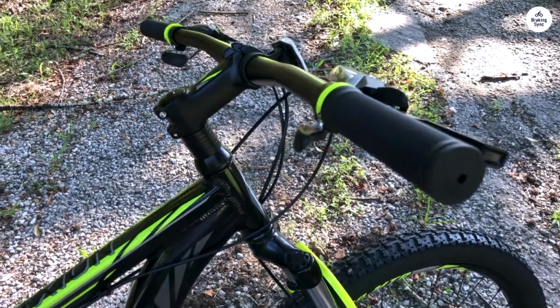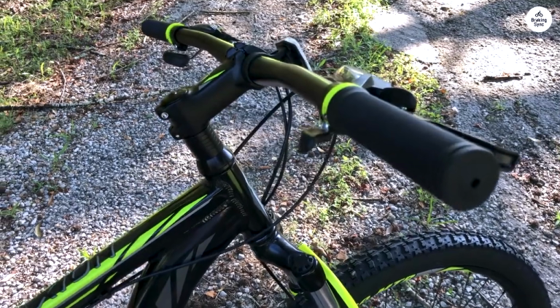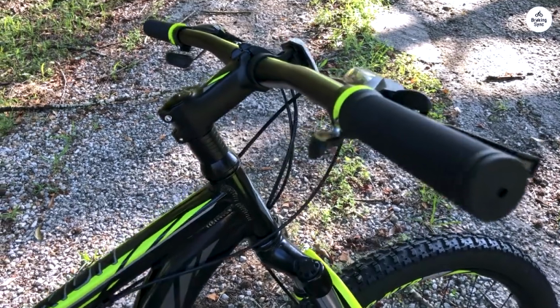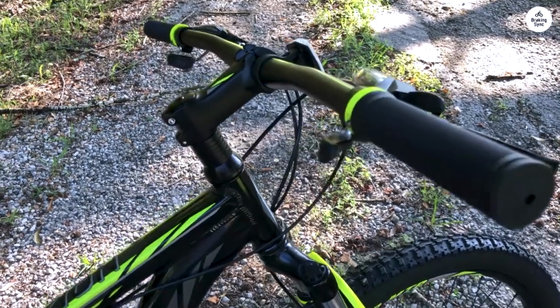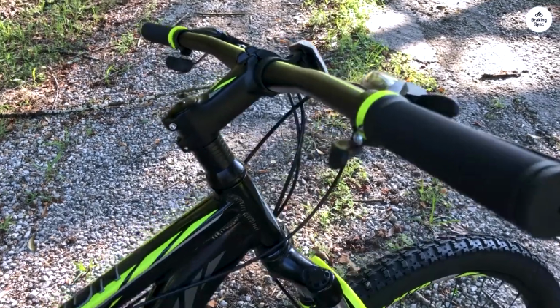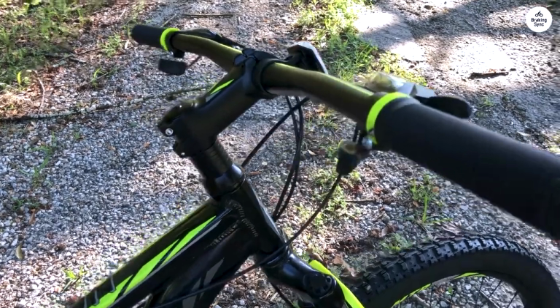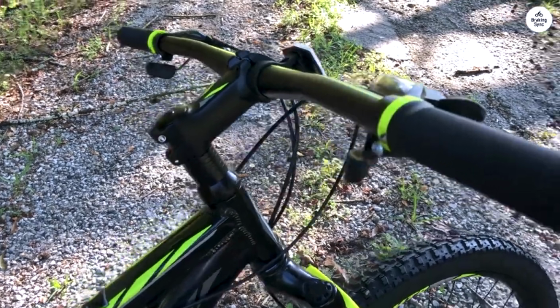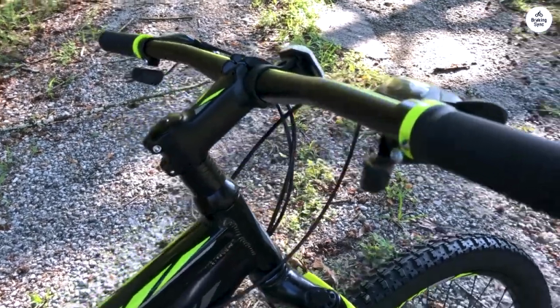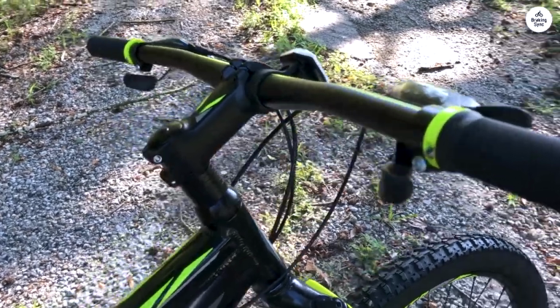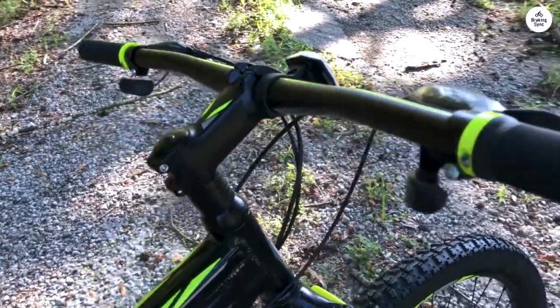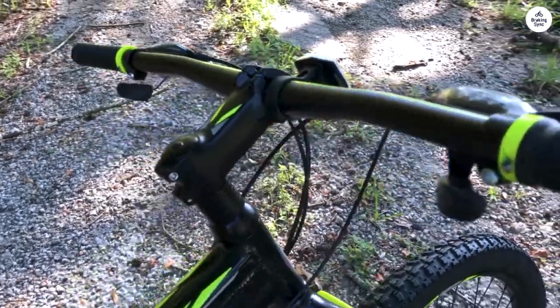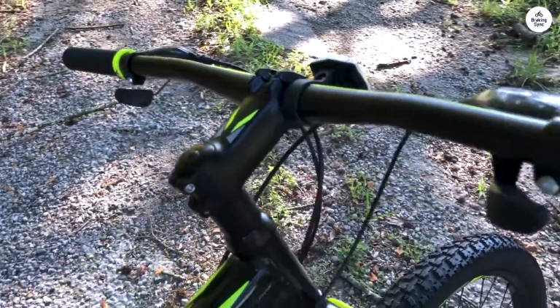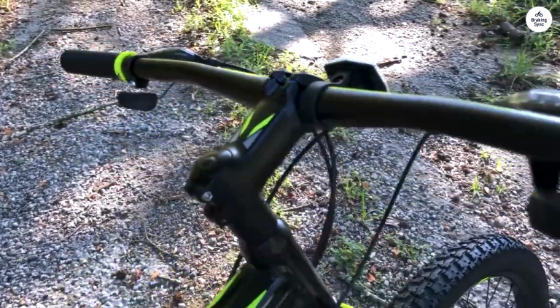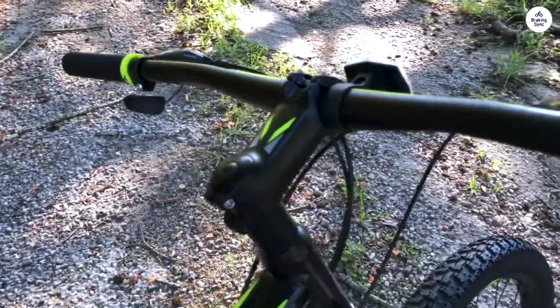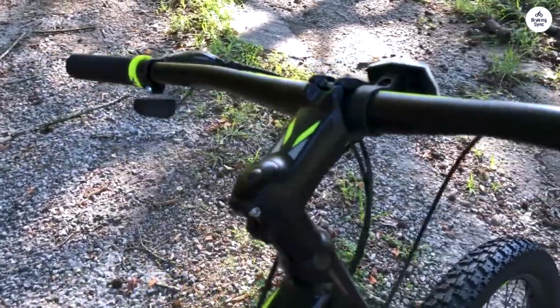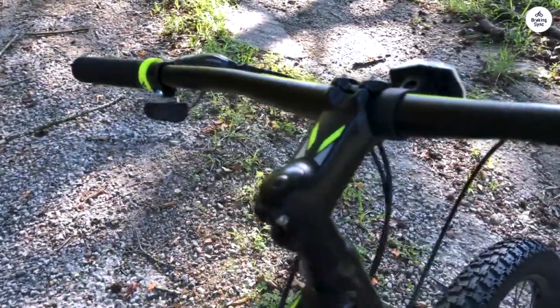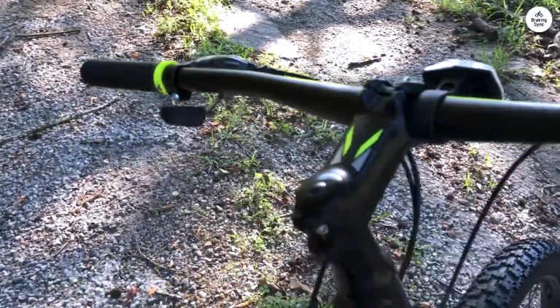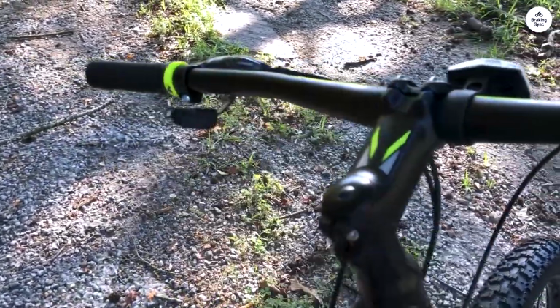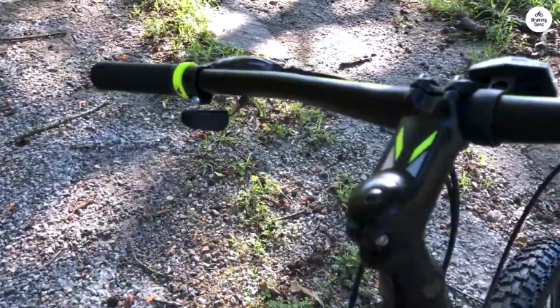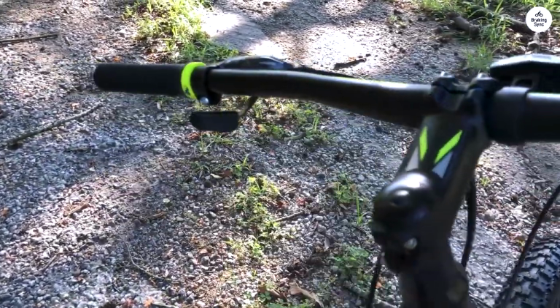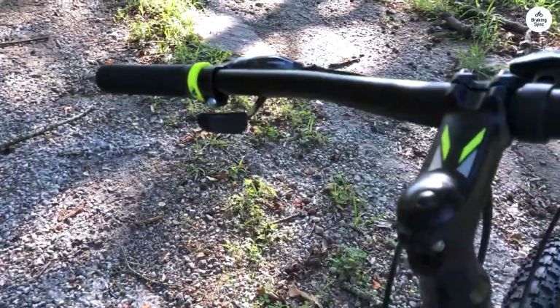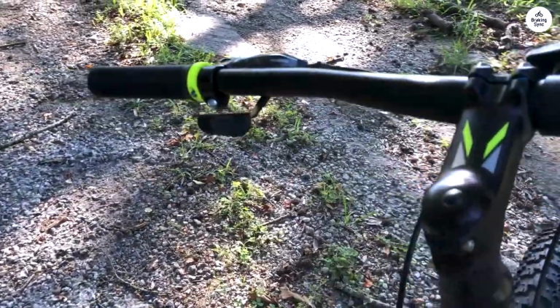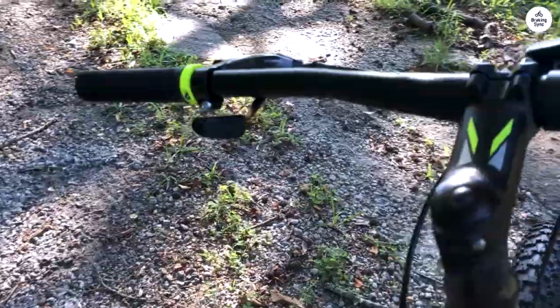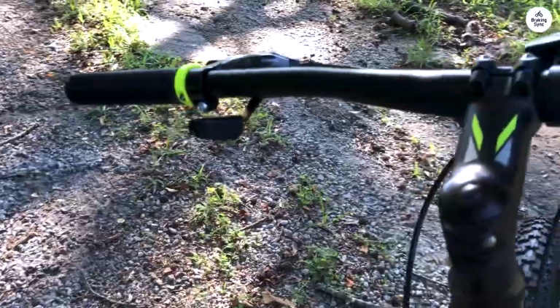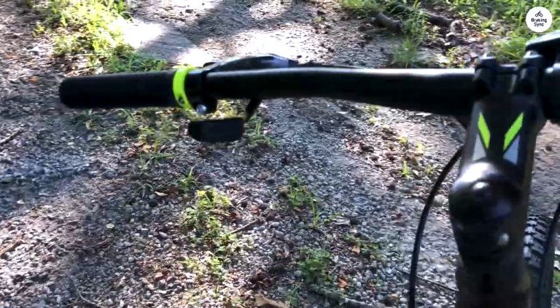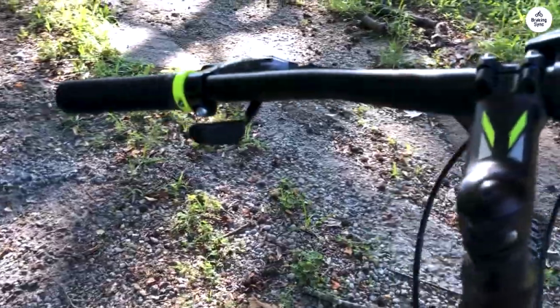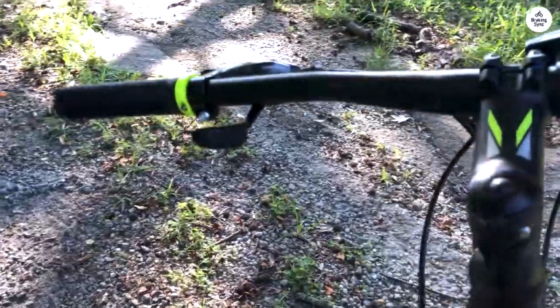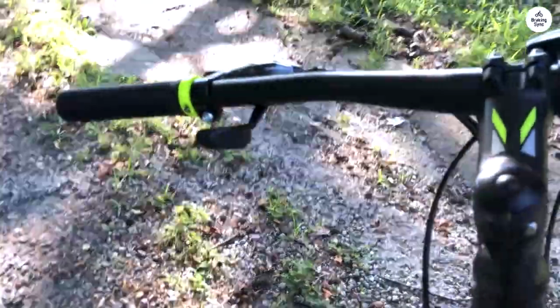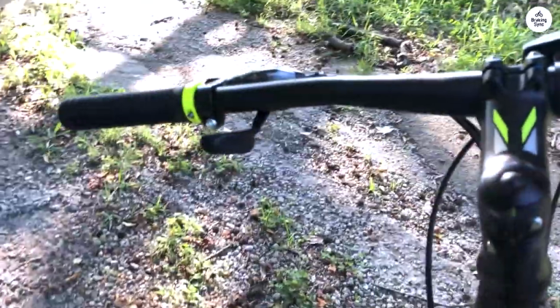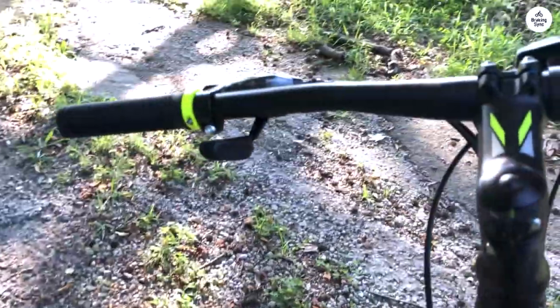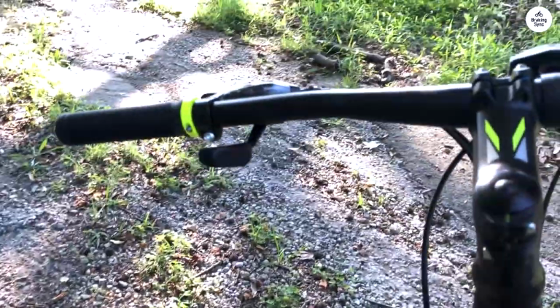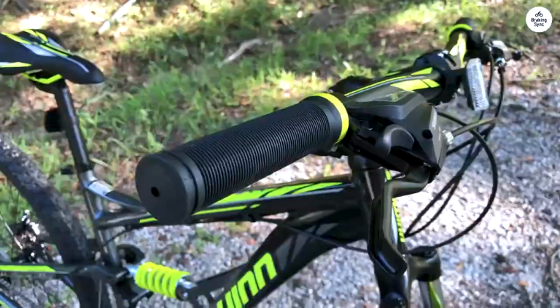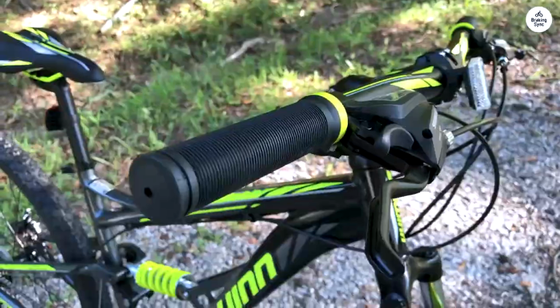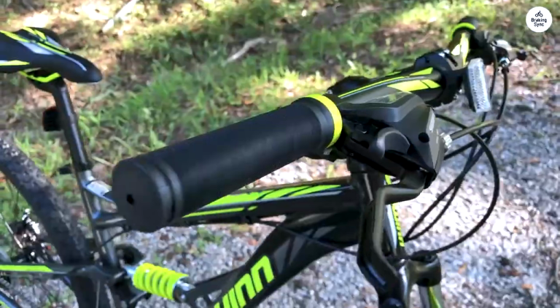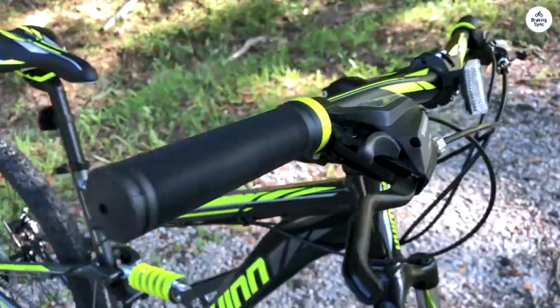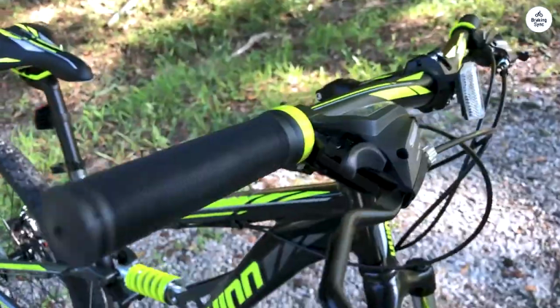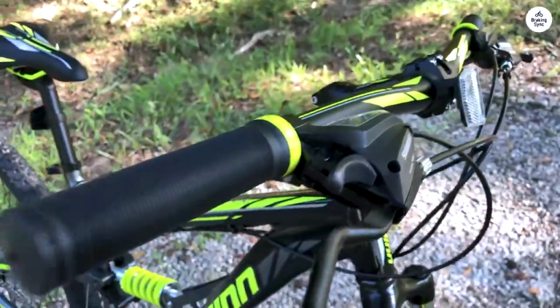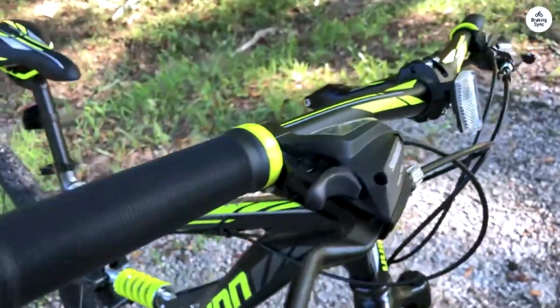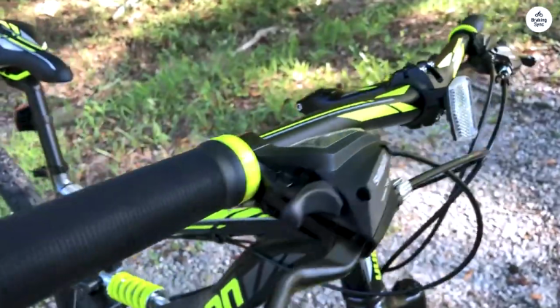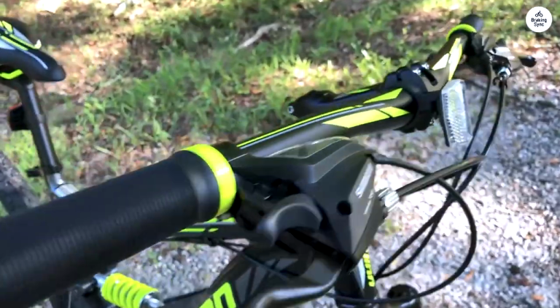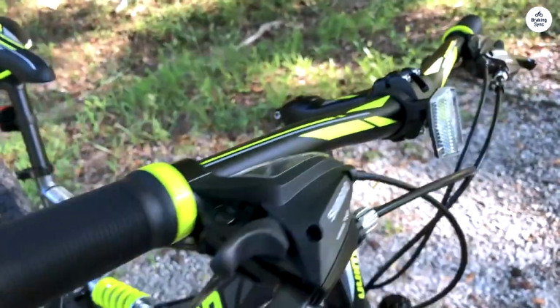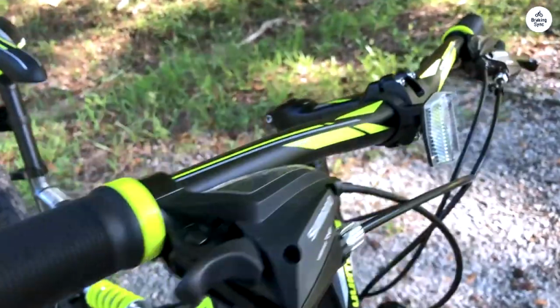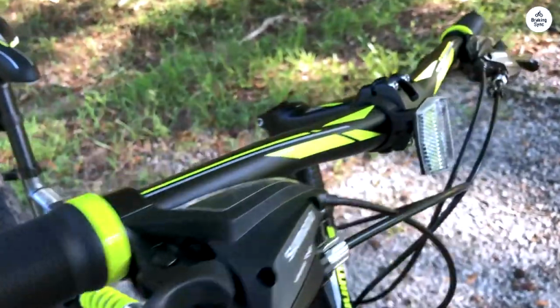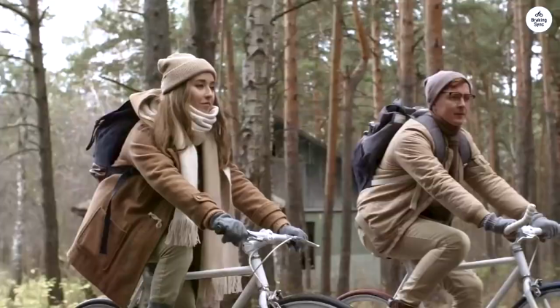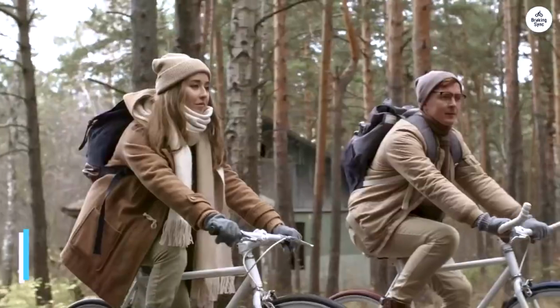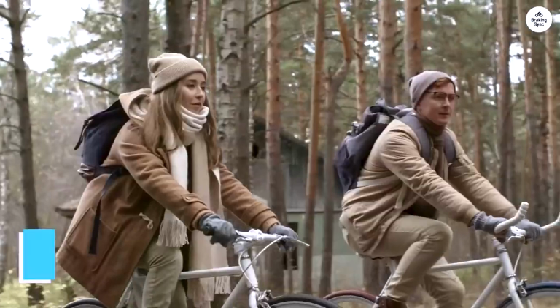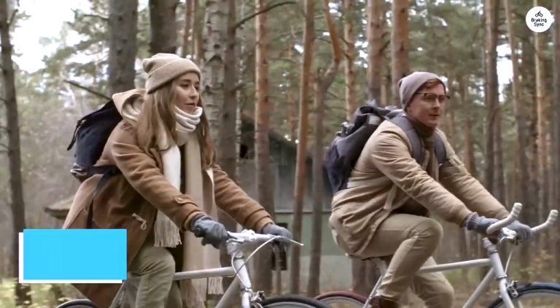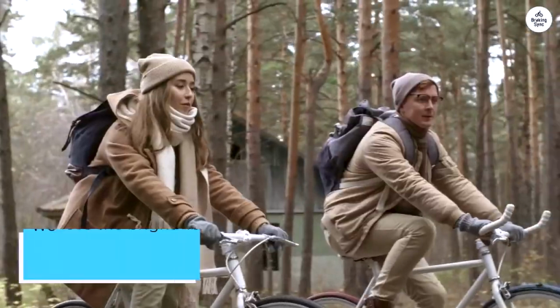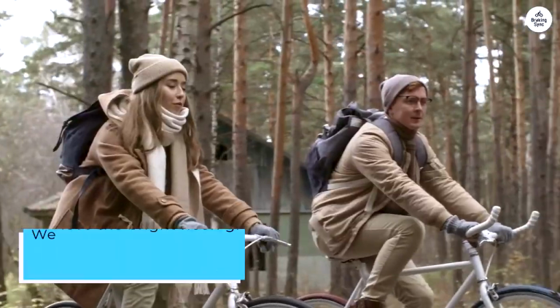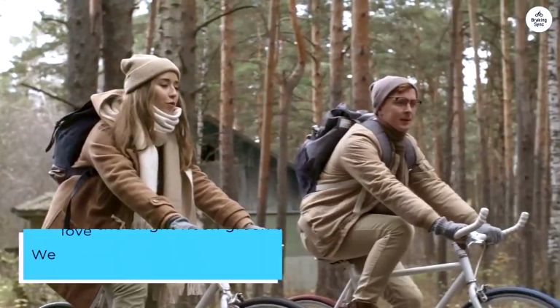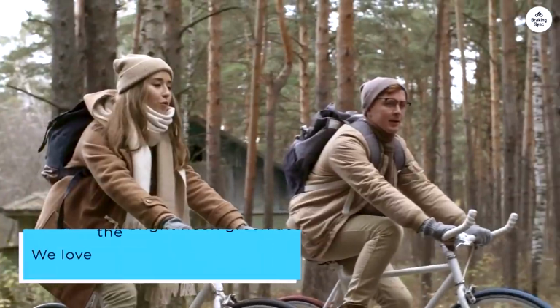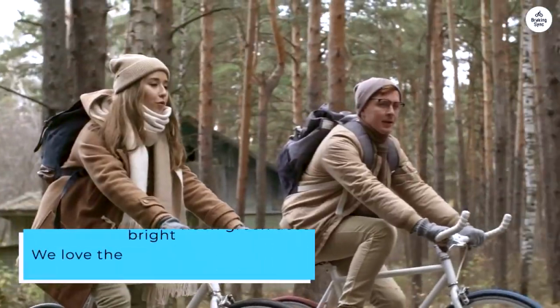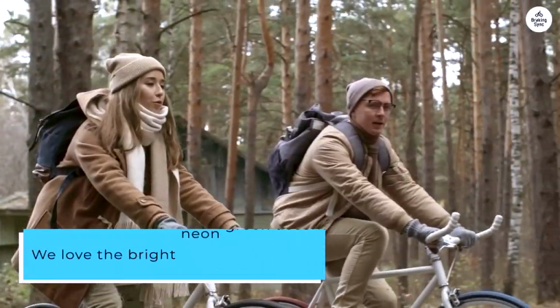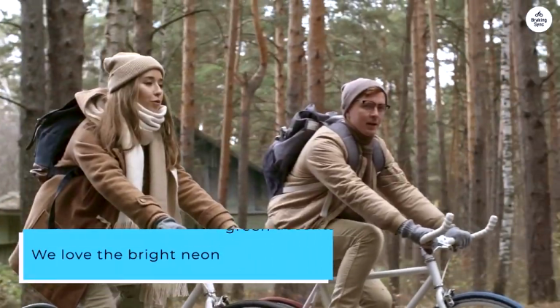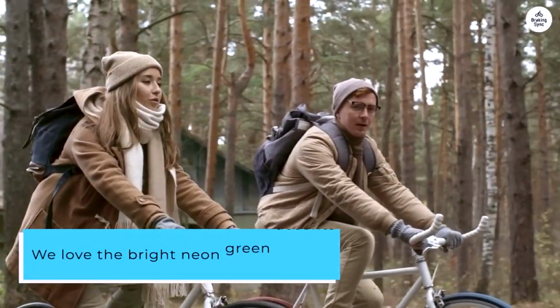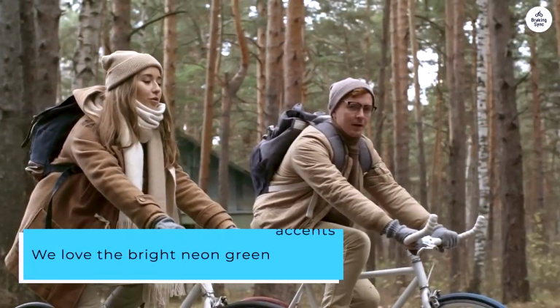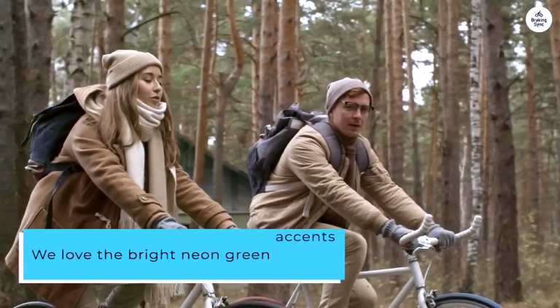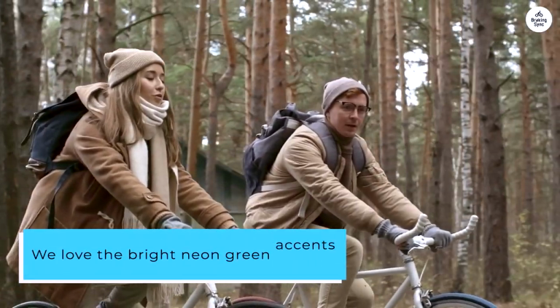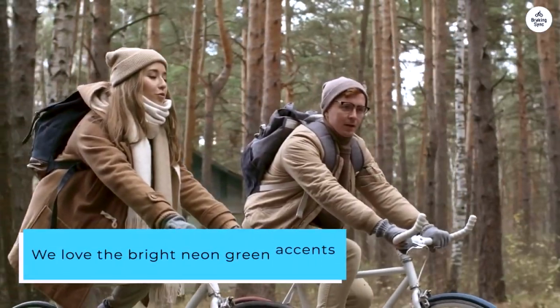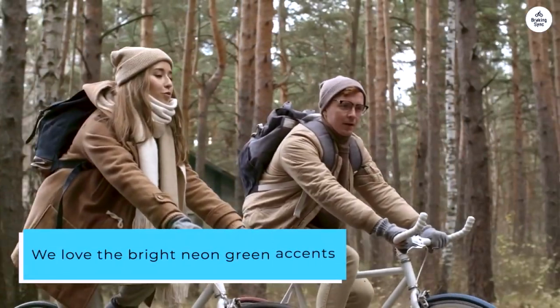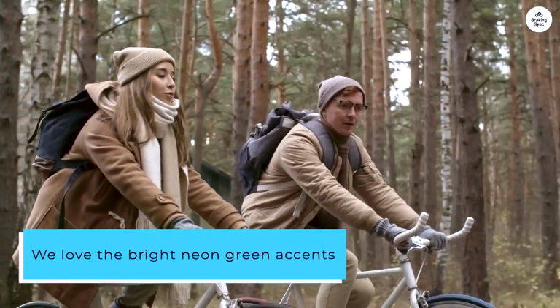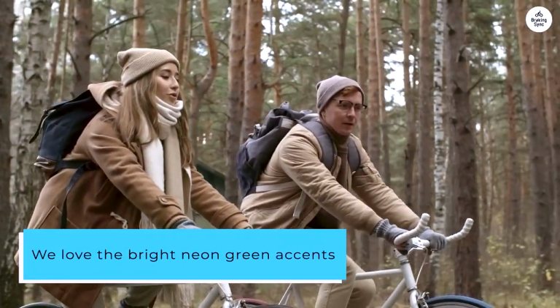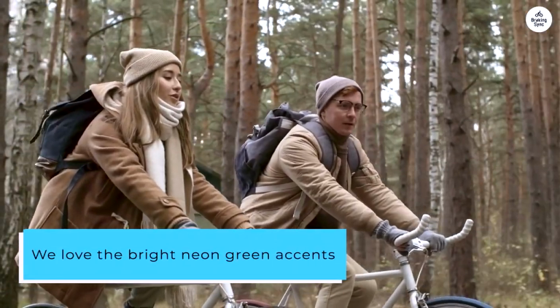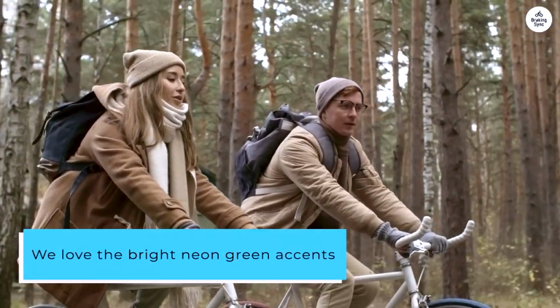Everything is working well, and the shifters were perfectly set out of the box. We love the bright neon green accents.